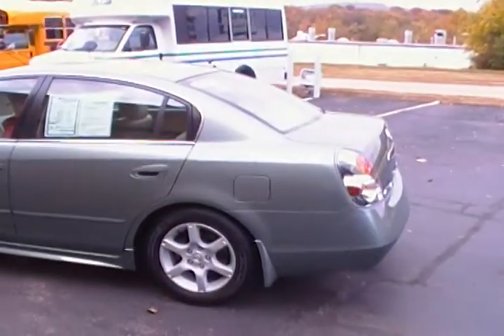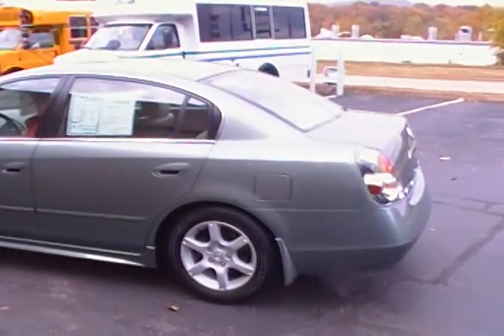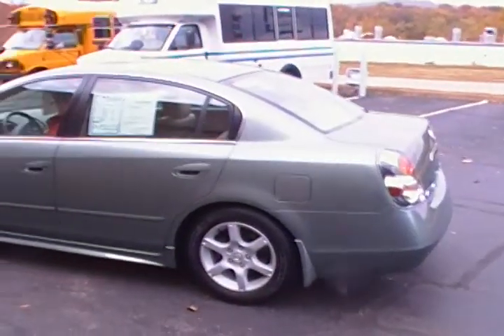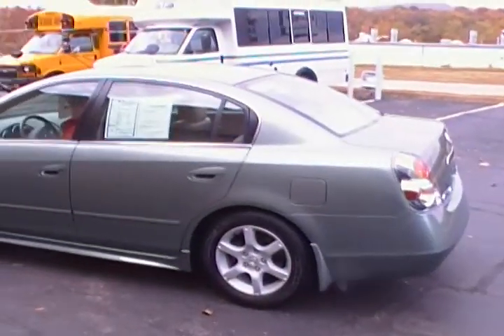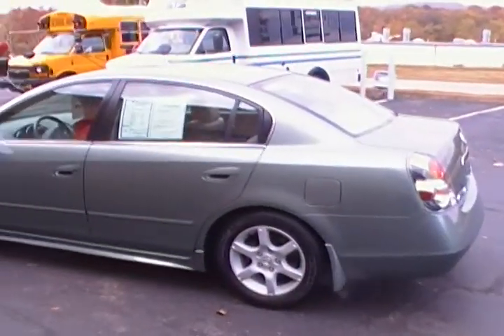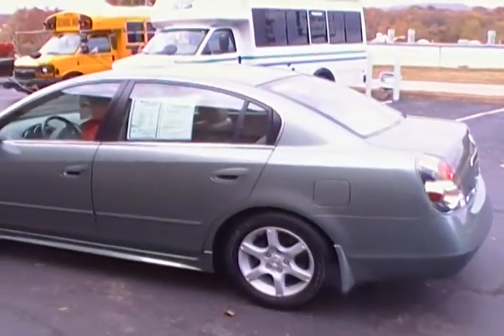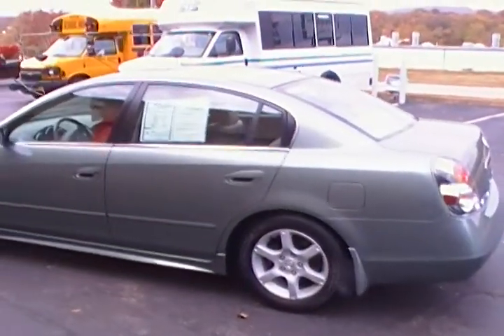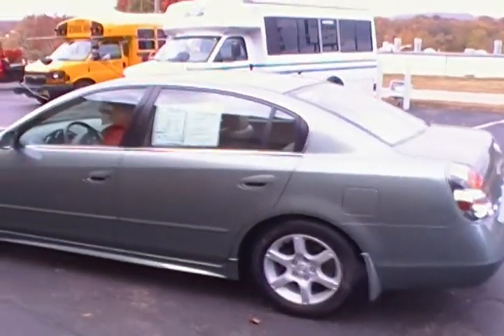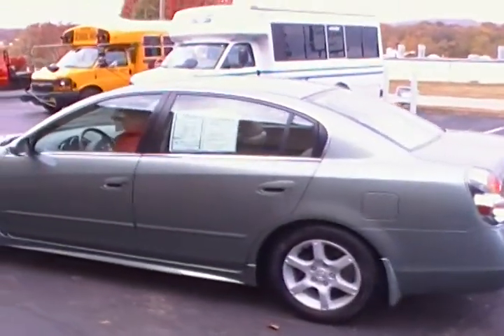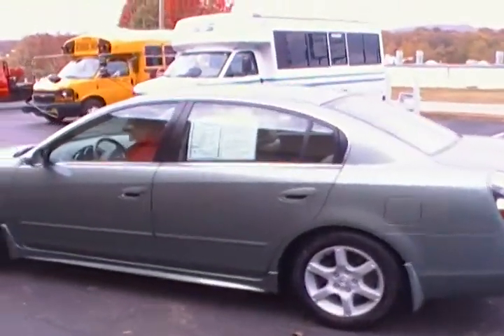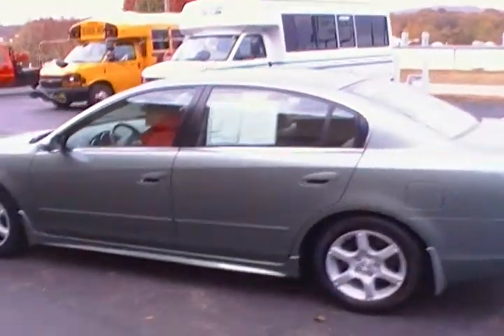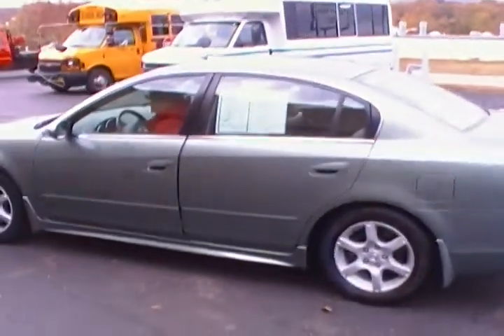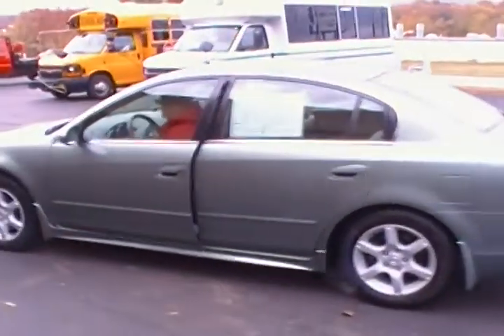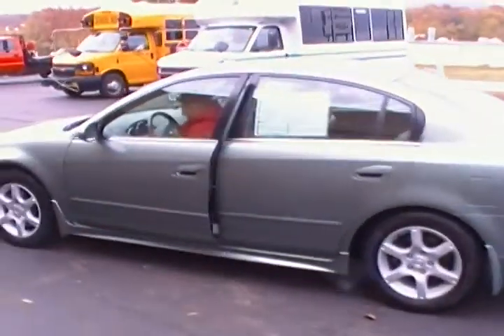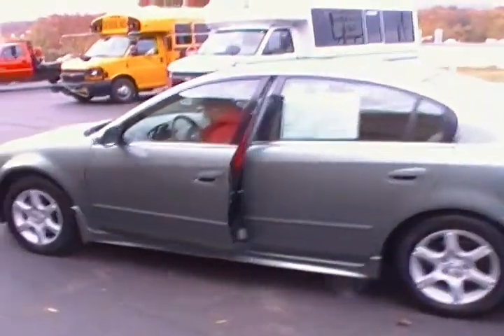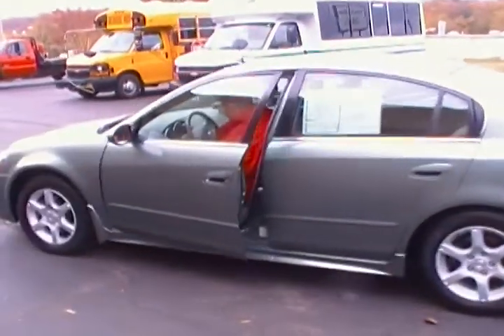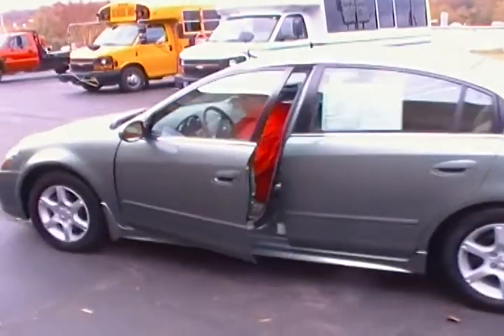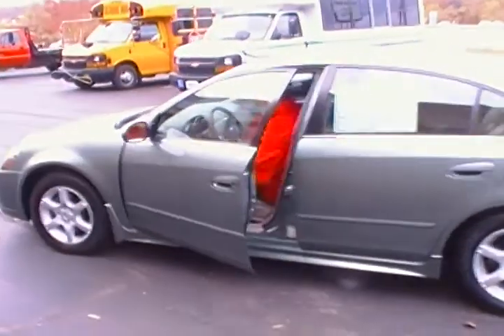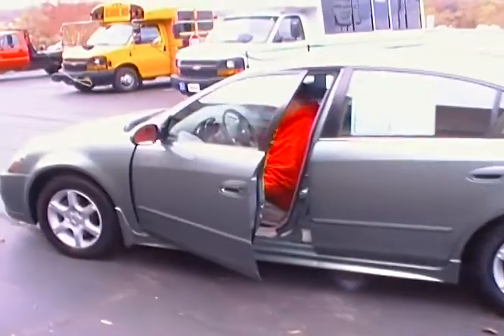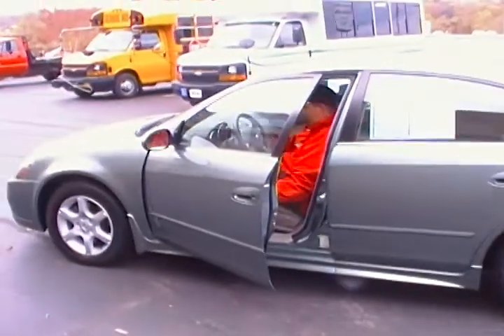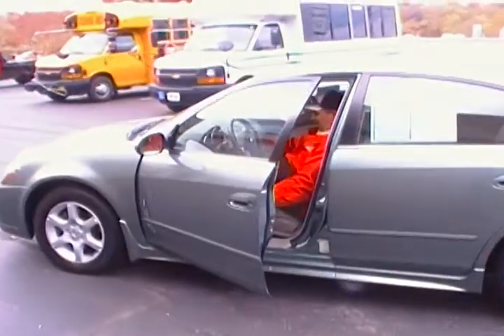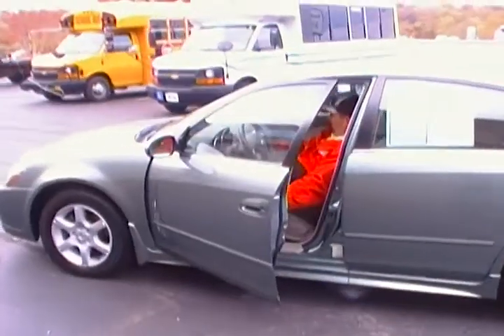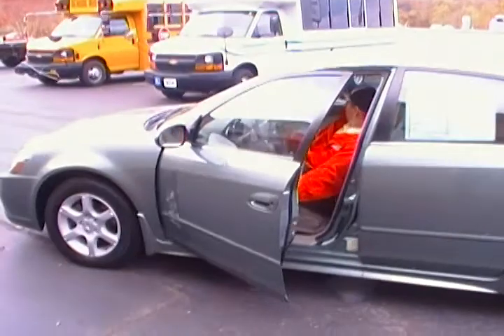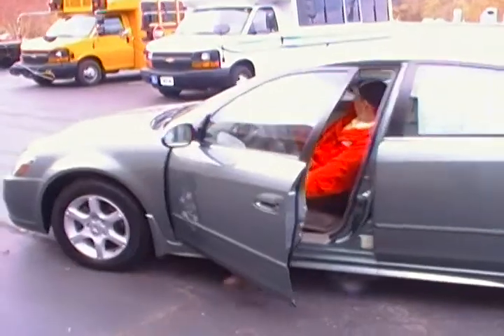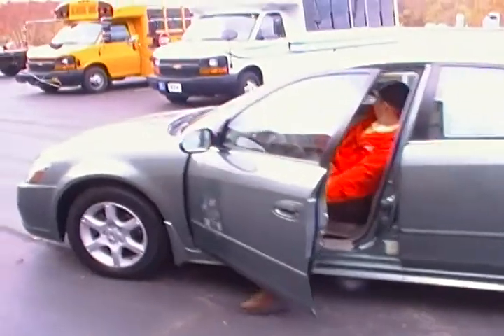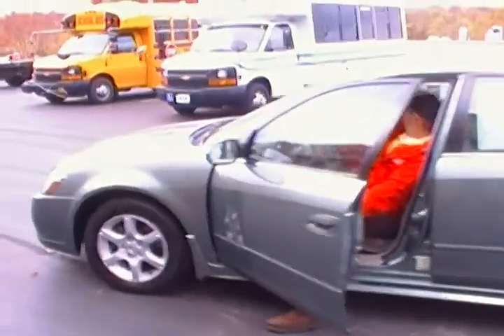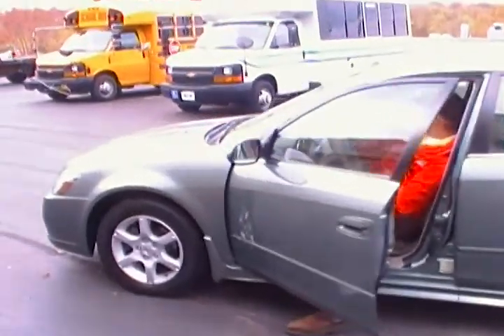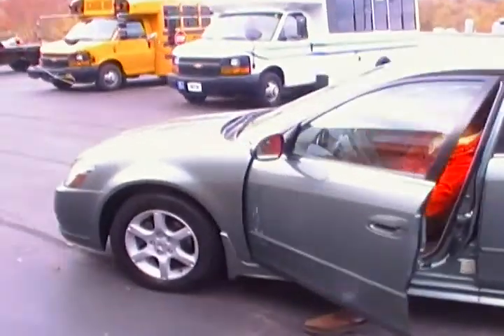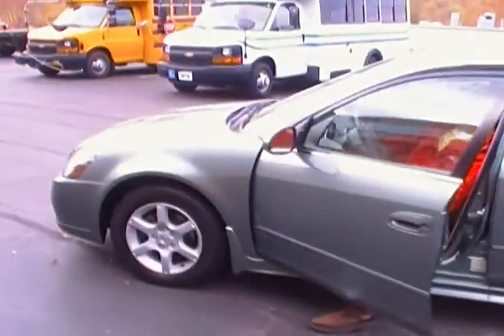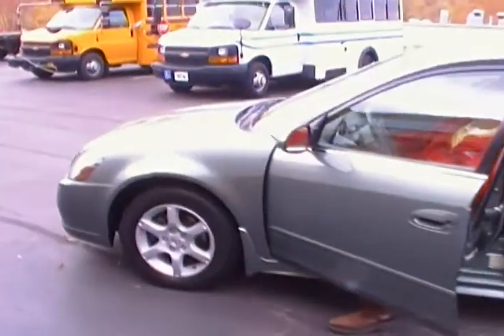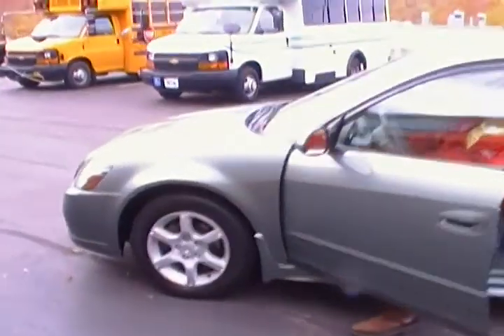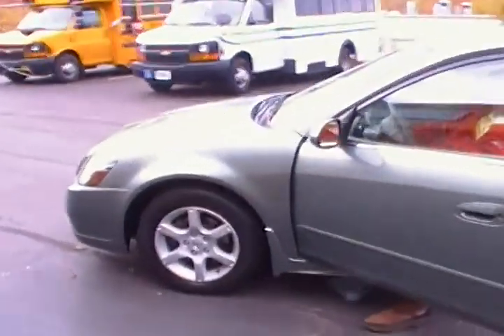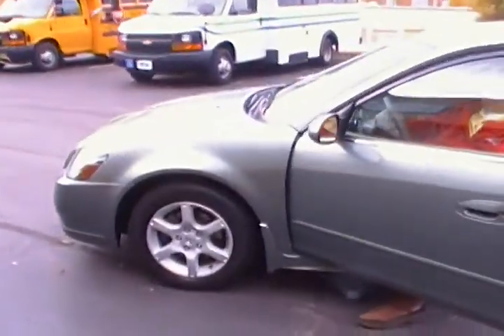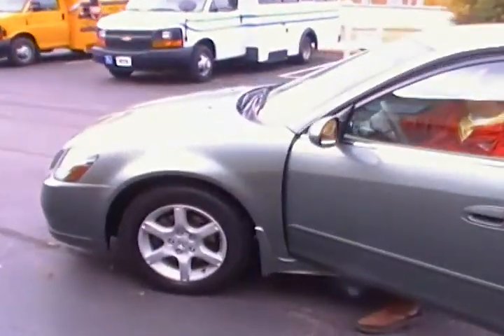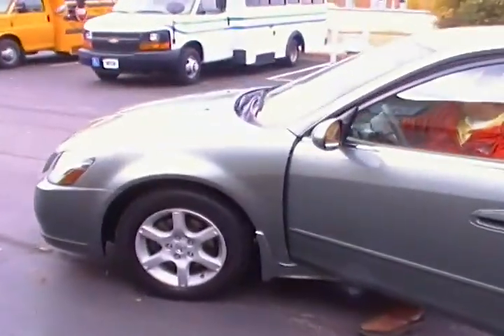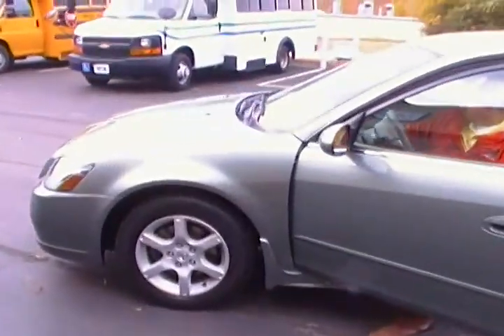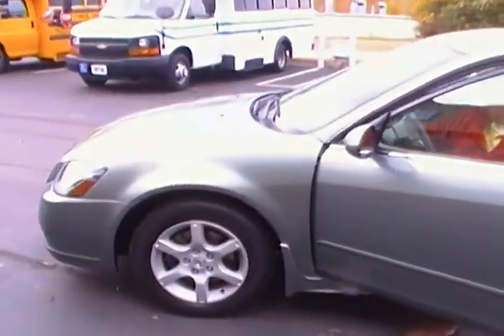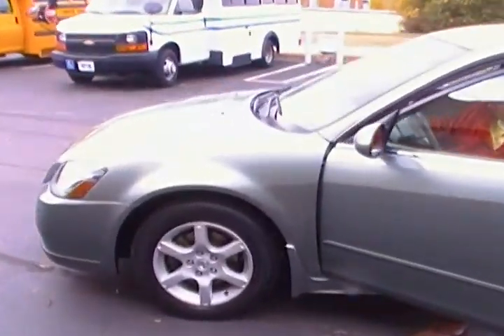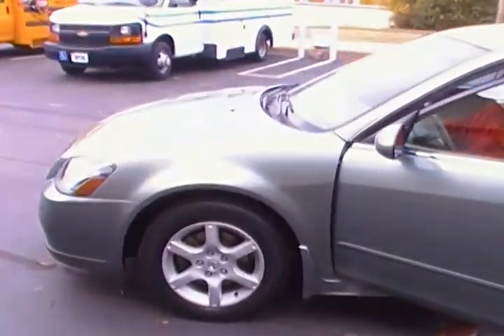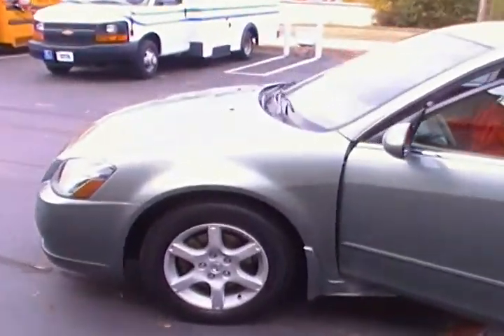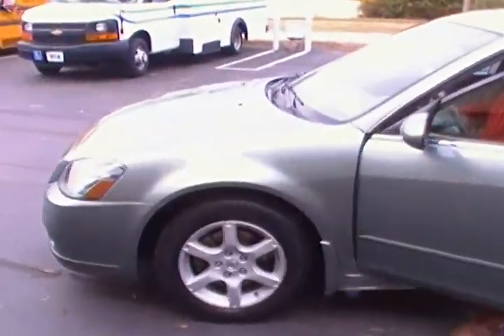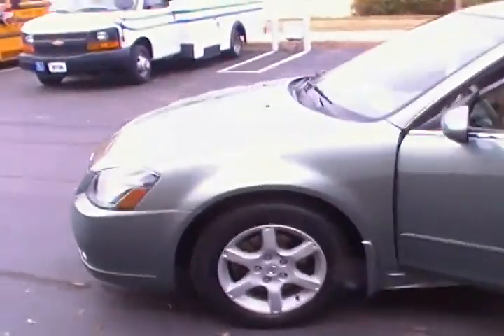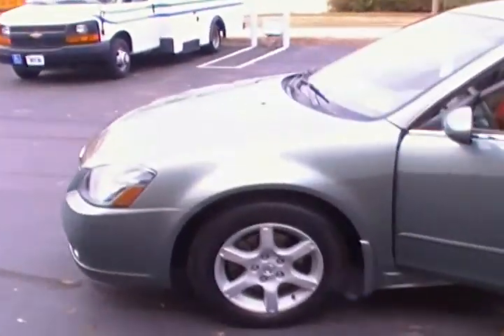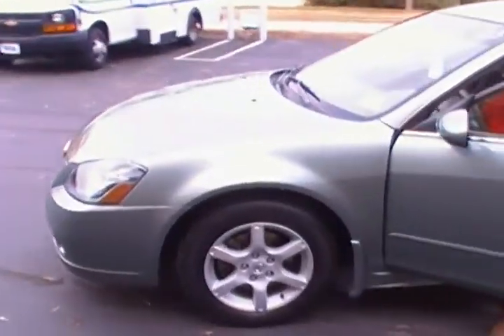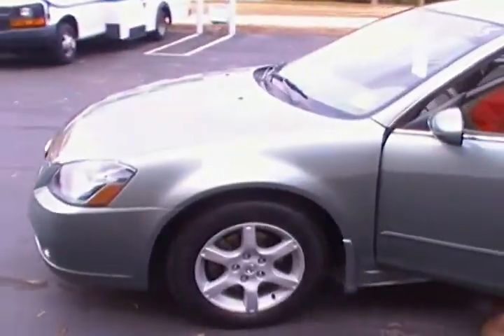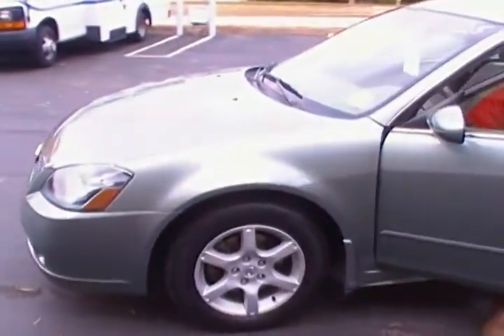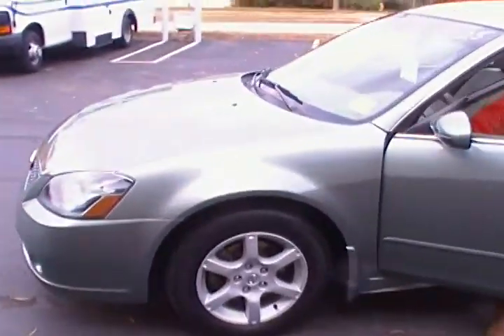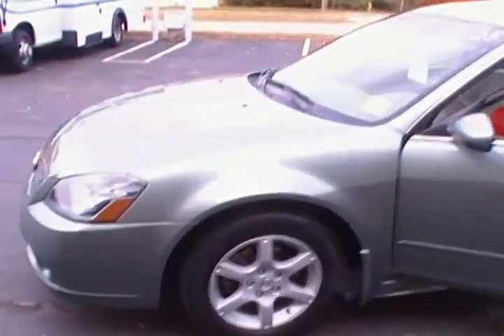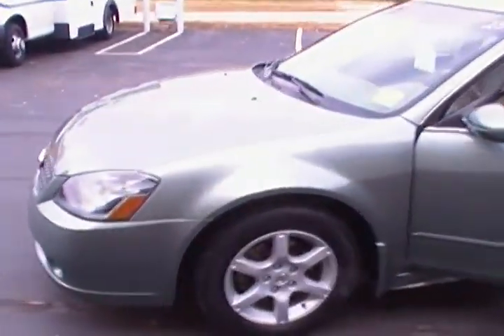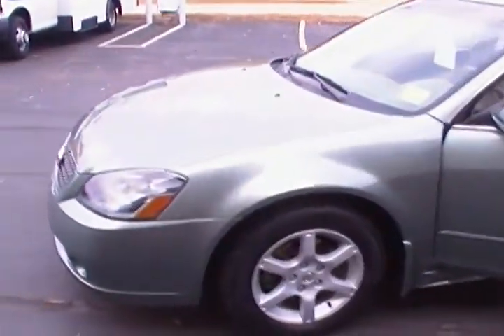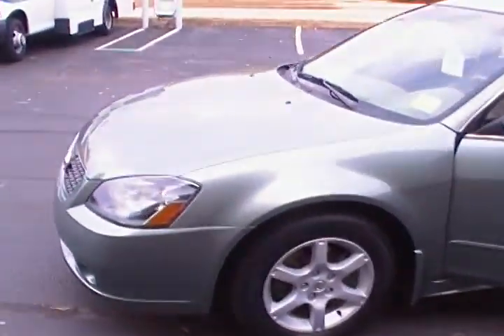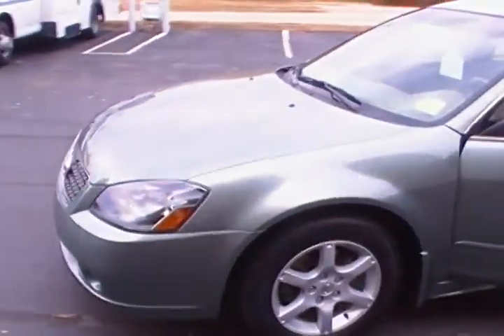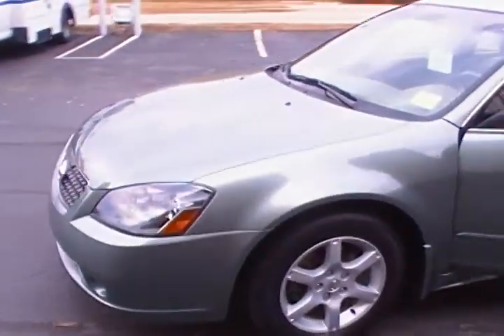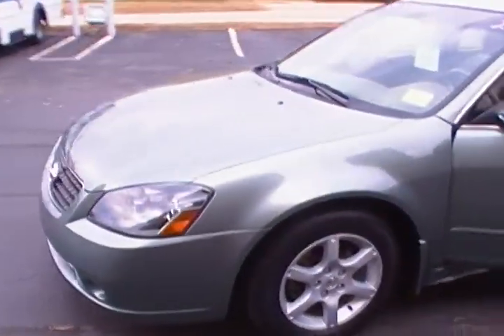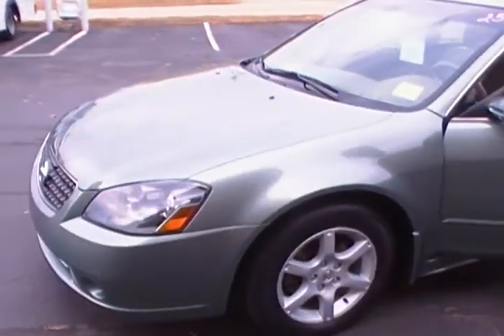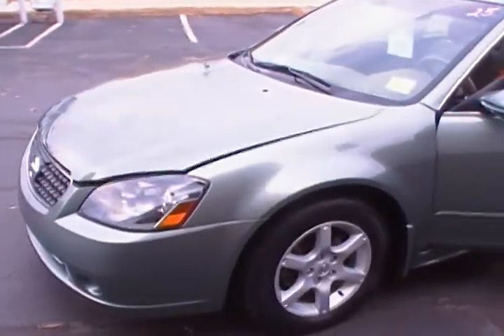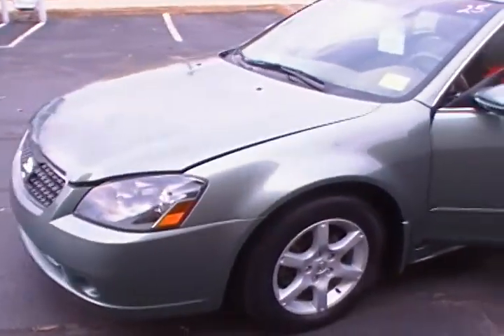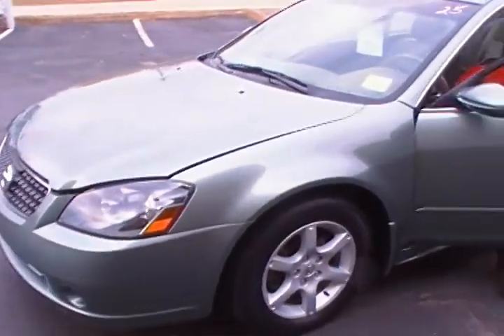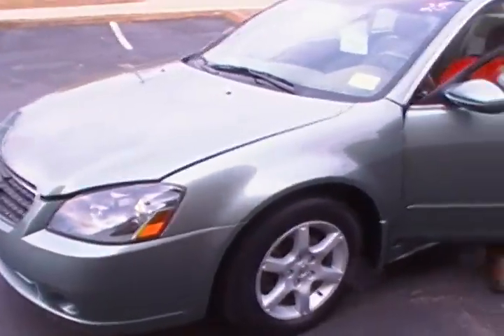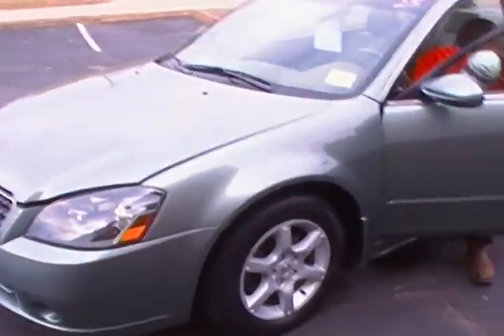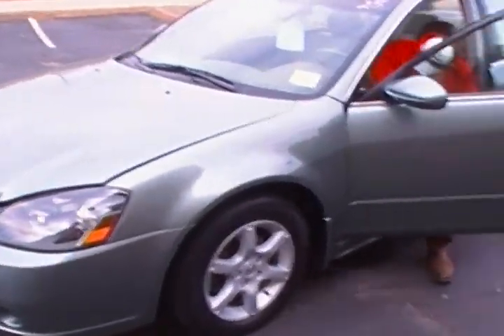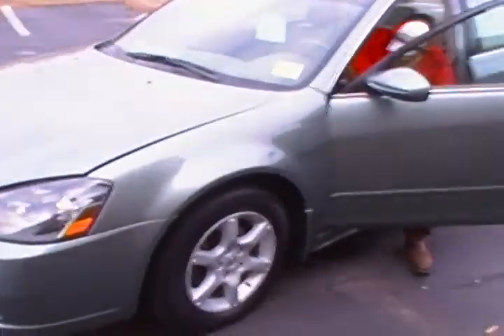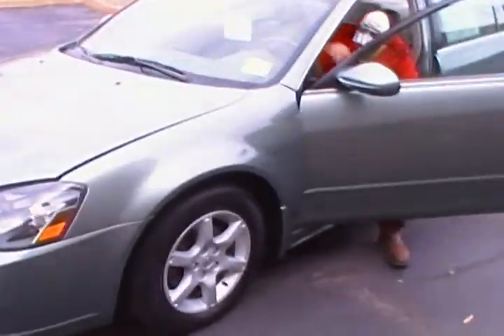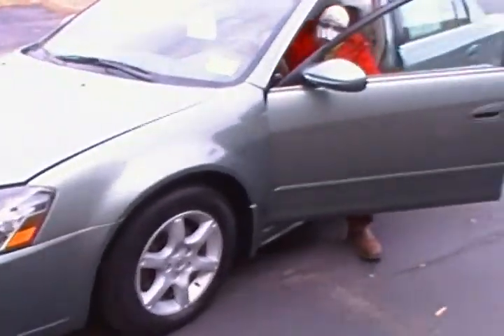Hey there, this is Don Irwin at Mountain View Chevrolet in downtown Chattanooga bringing you another episode of Look What I Traded For at Mountain View.